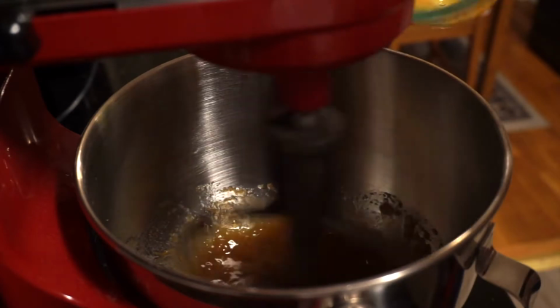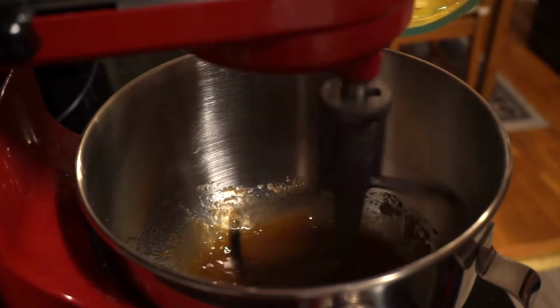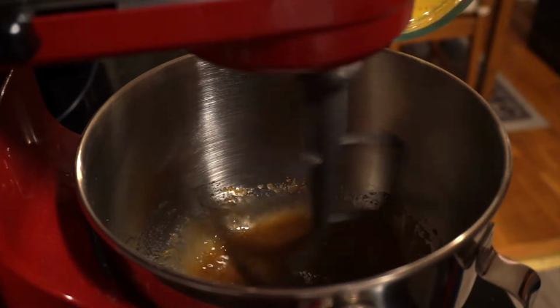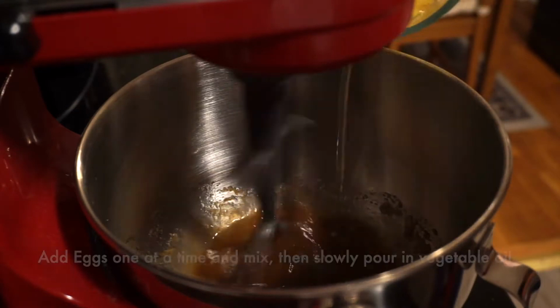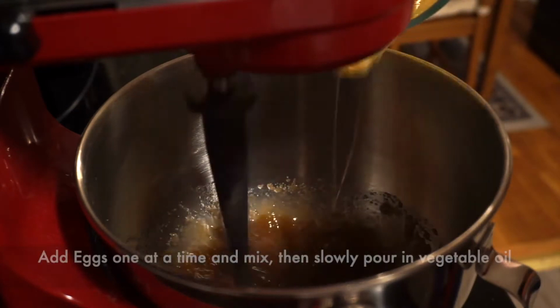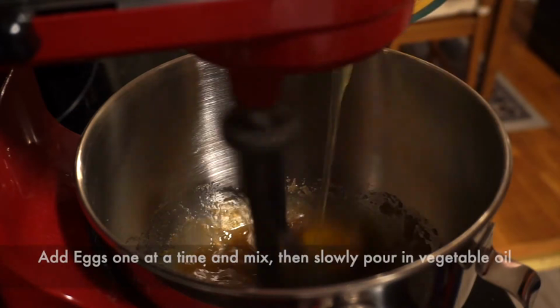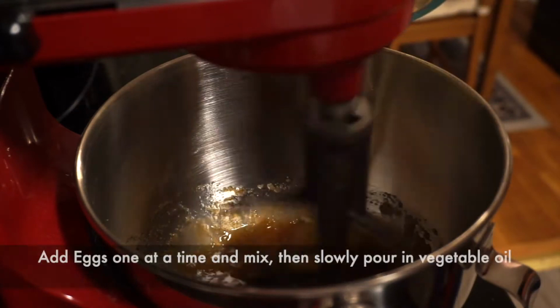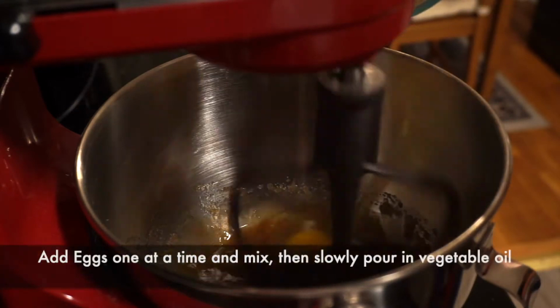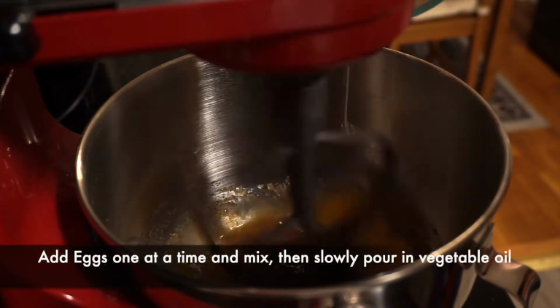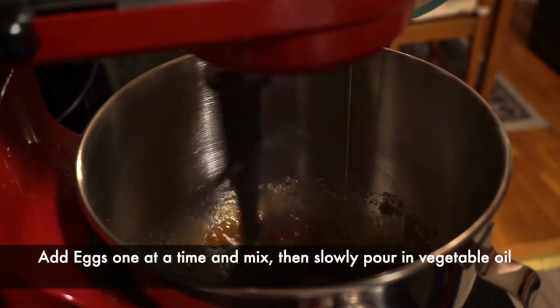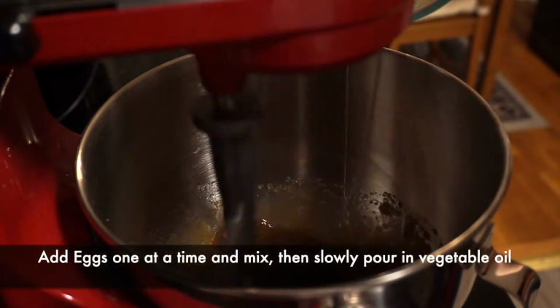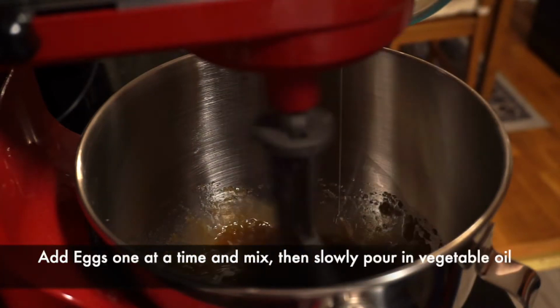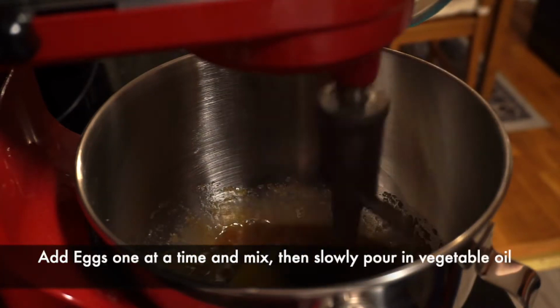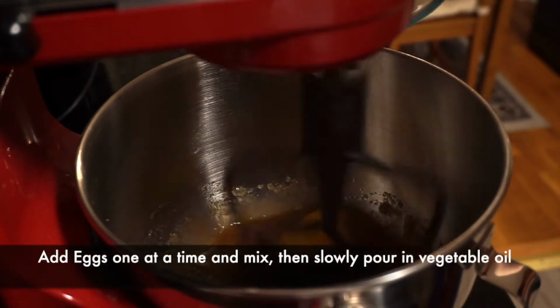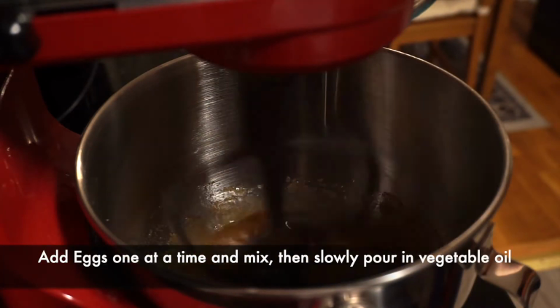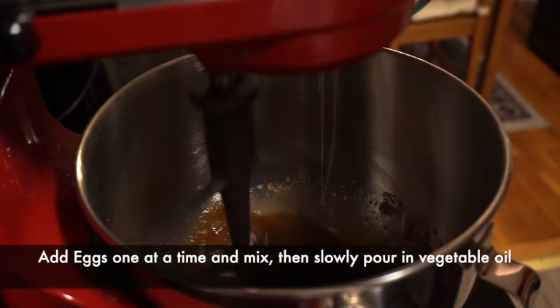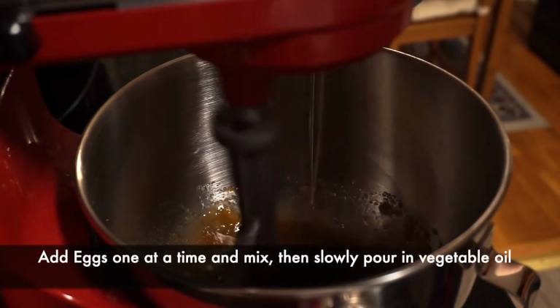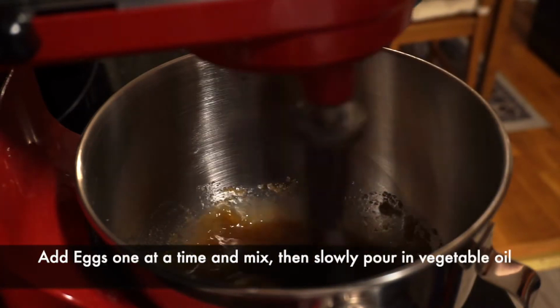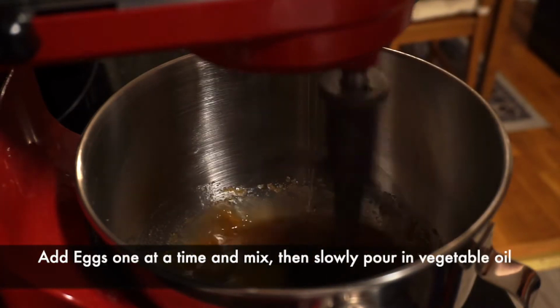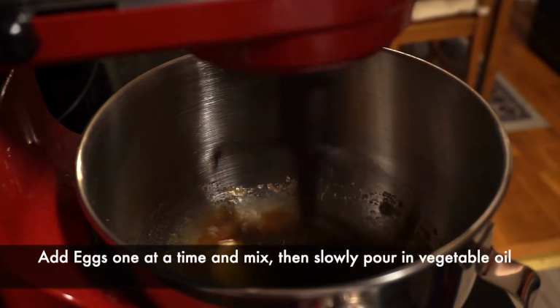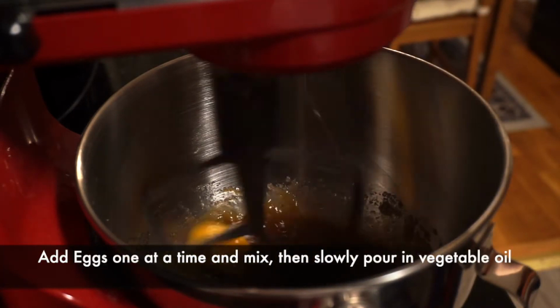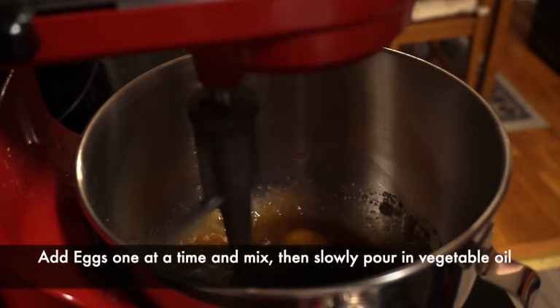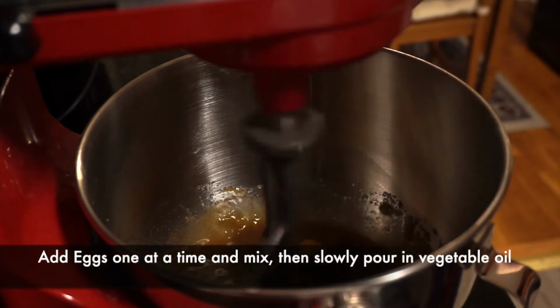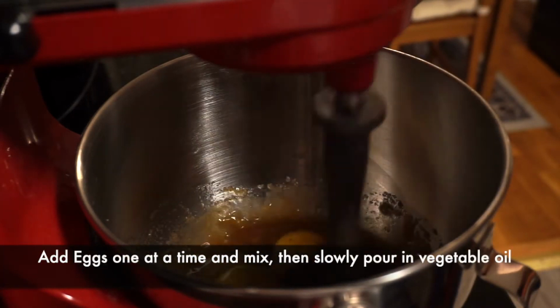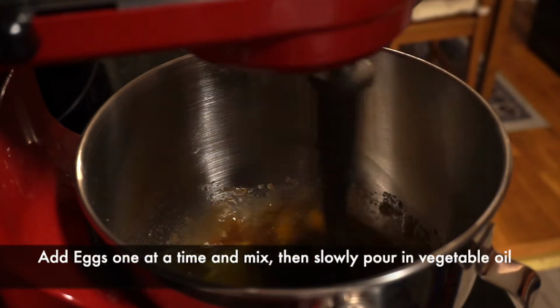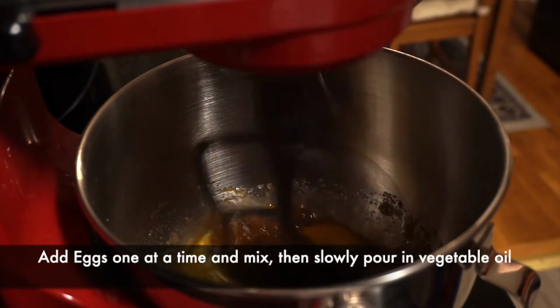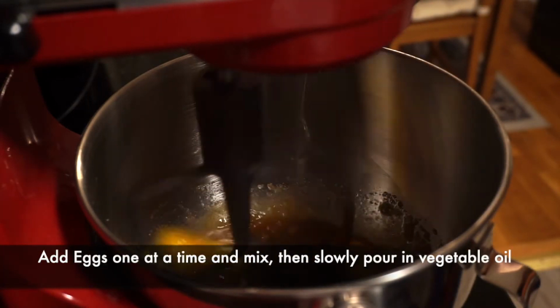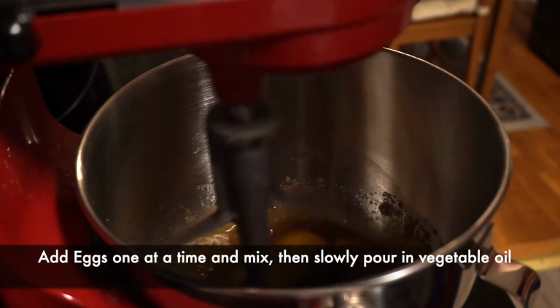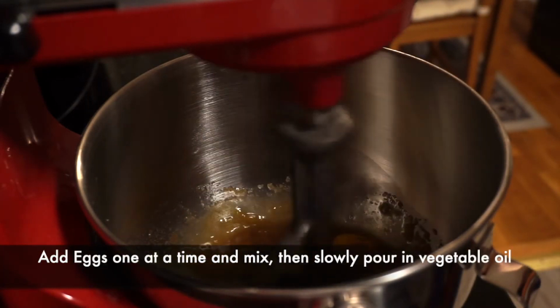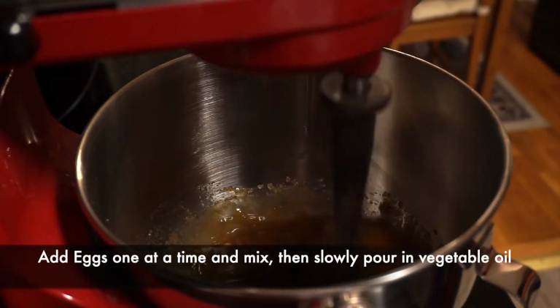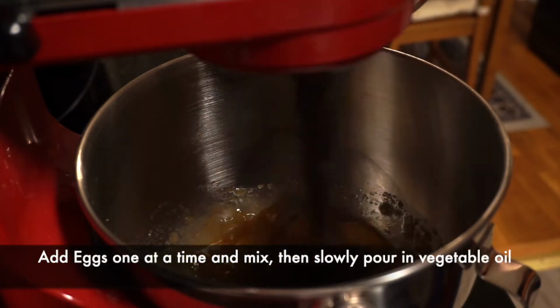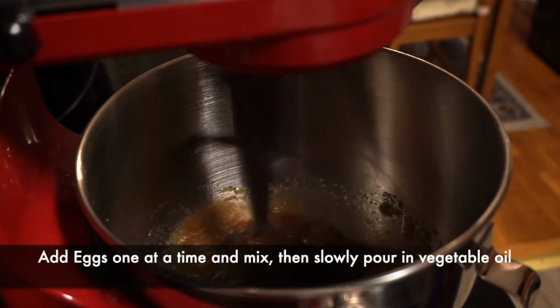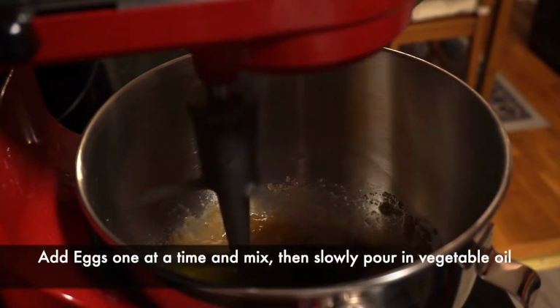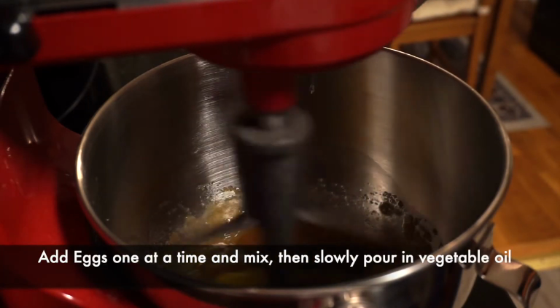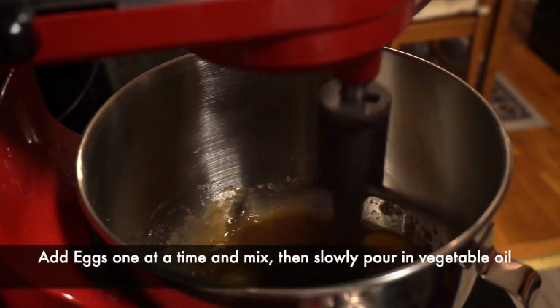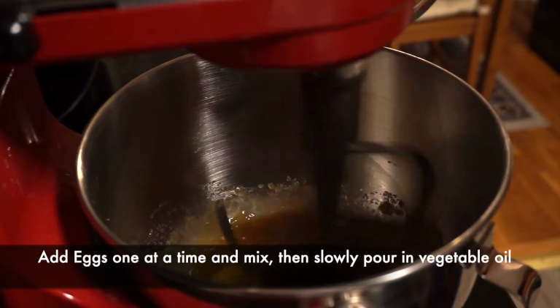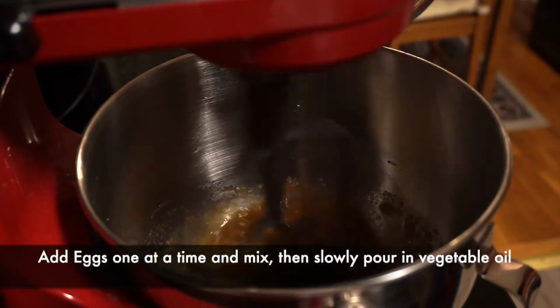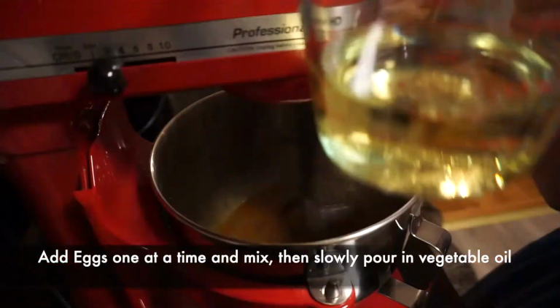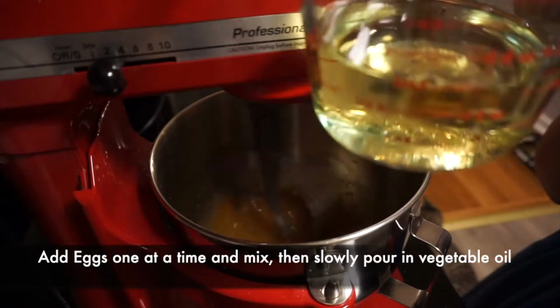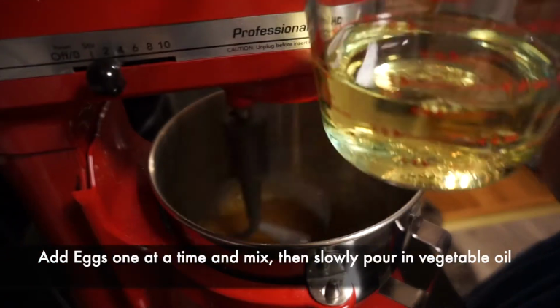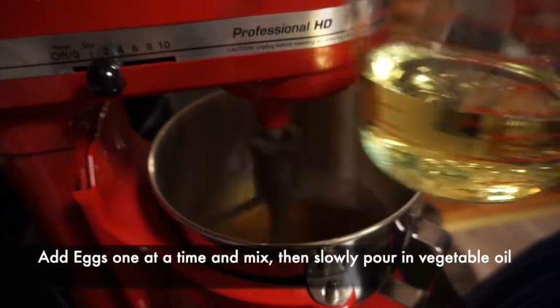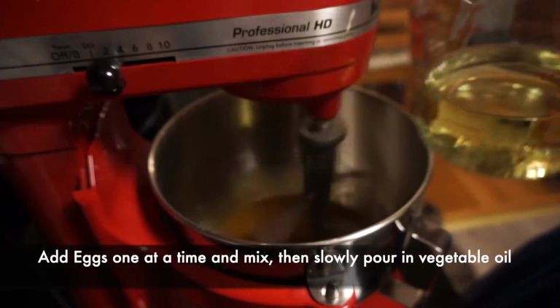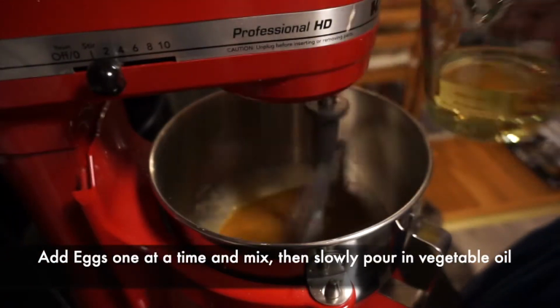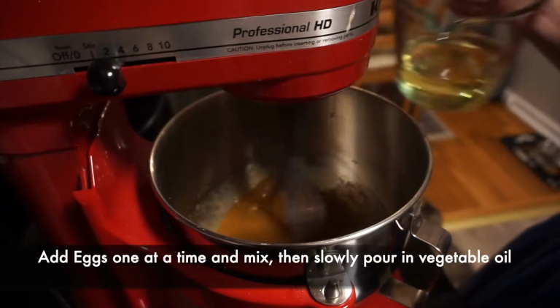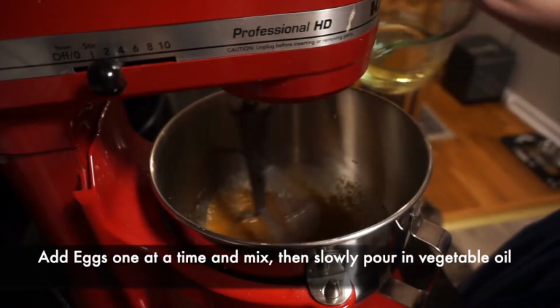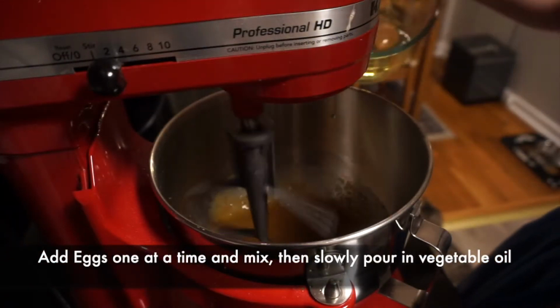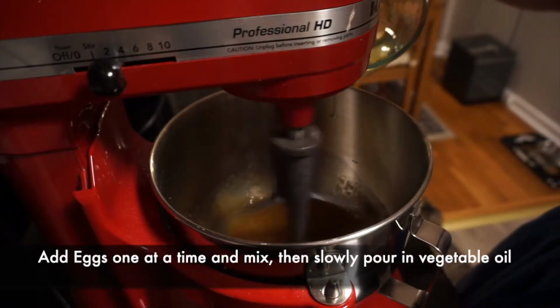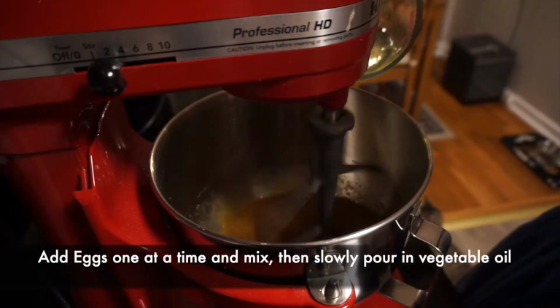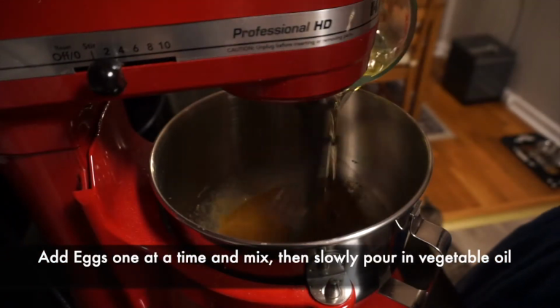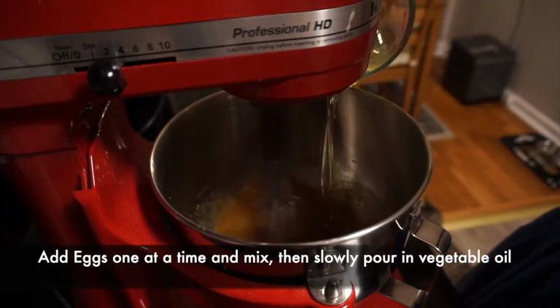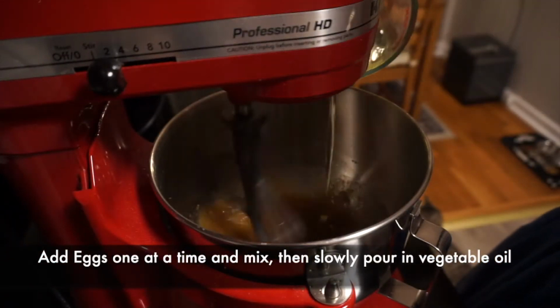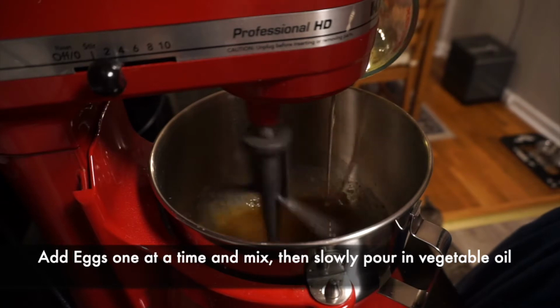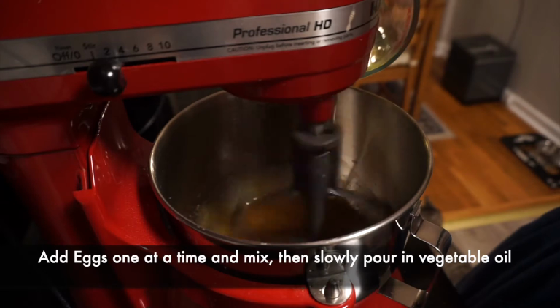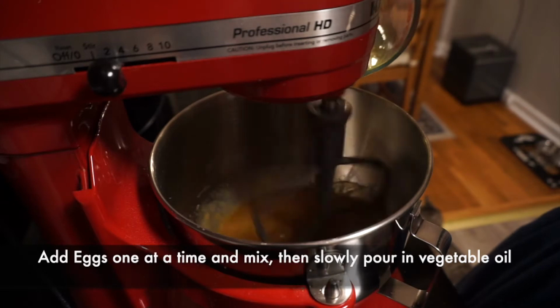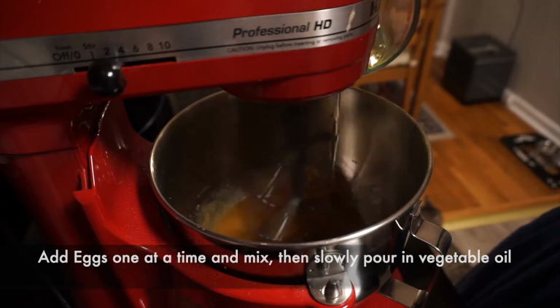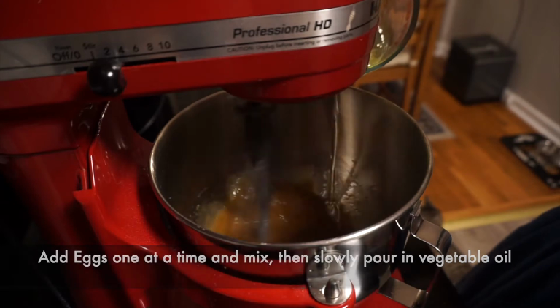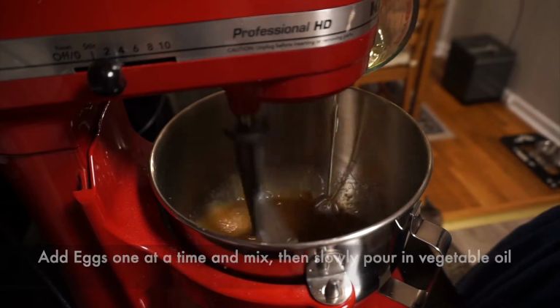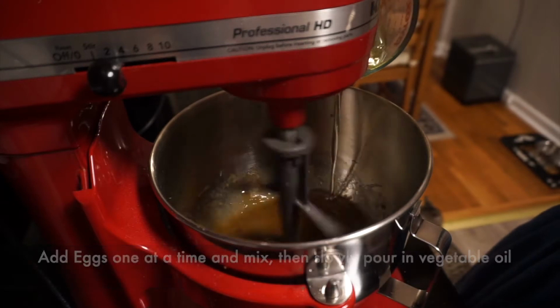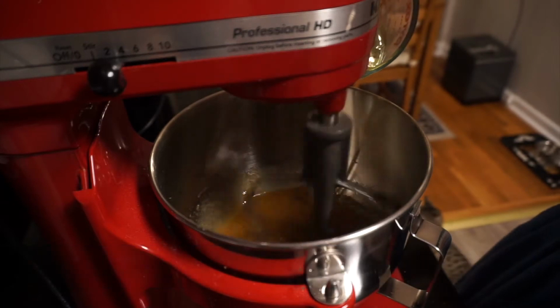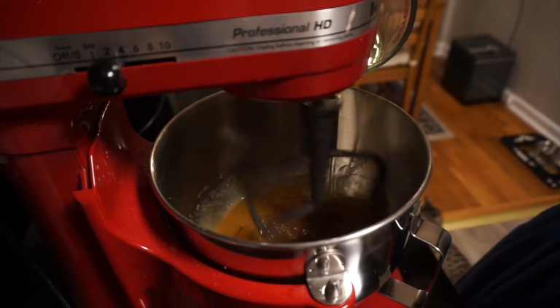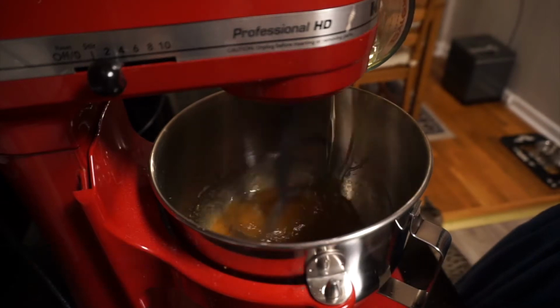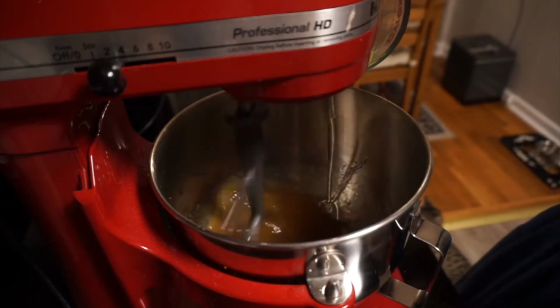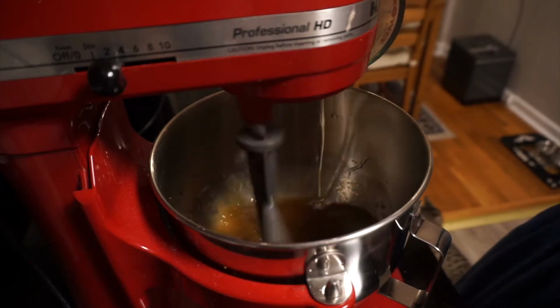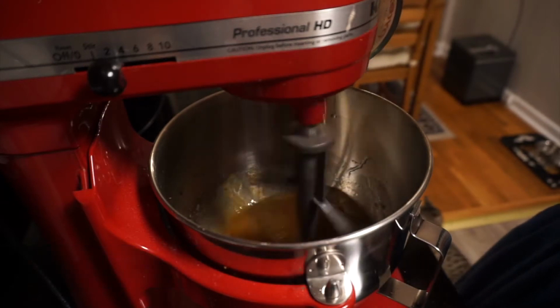Next you'll create your batter emulsion by using your eggs and then slowly adding in your vegetable oil.